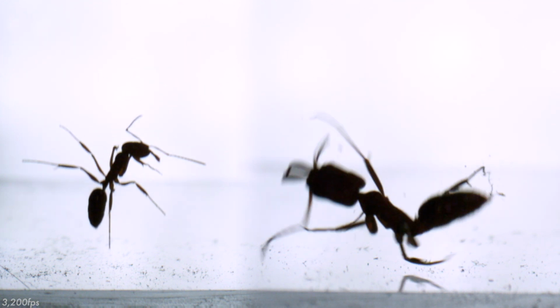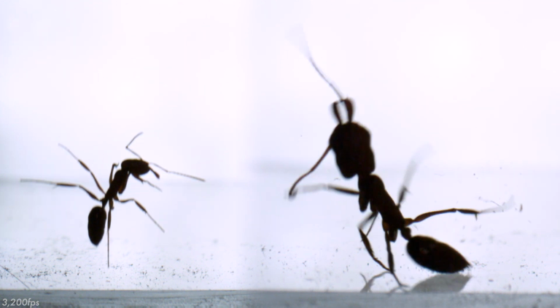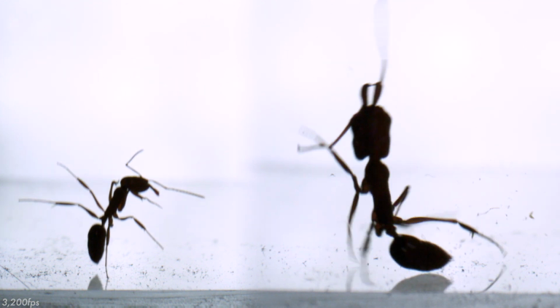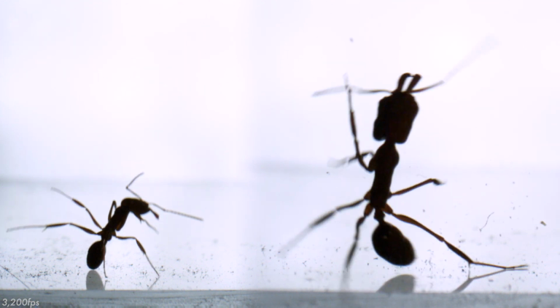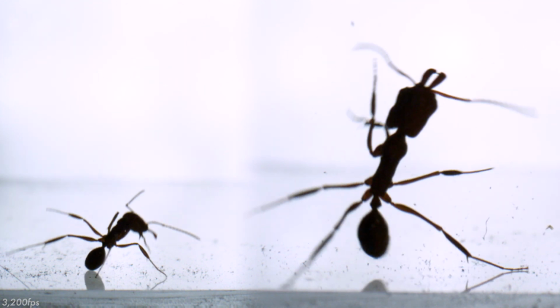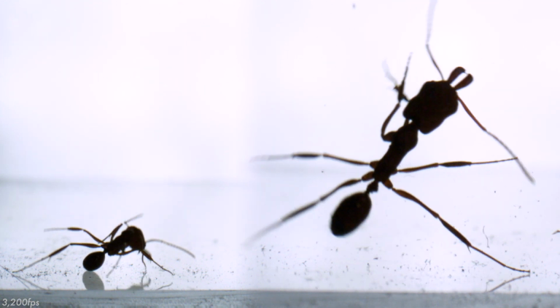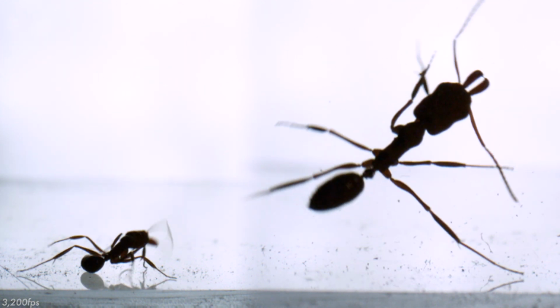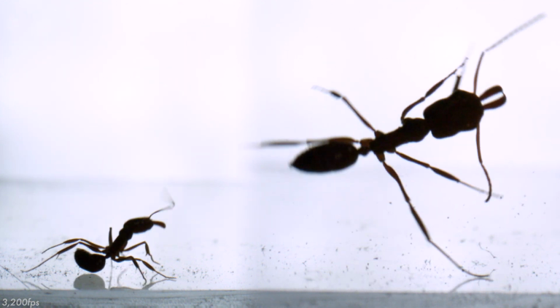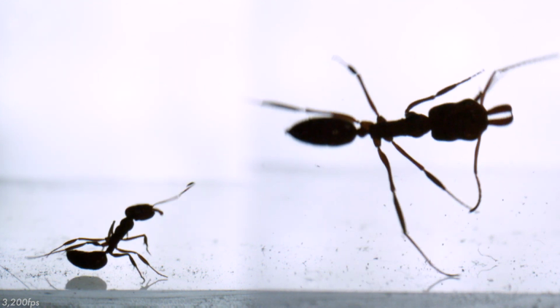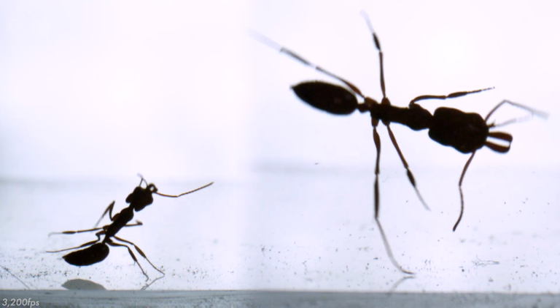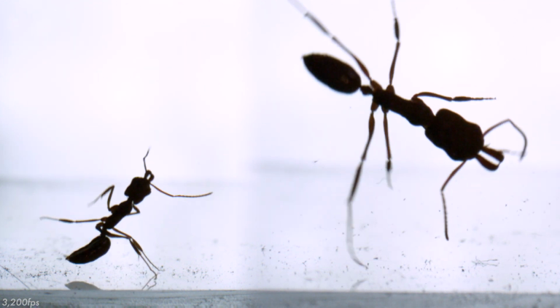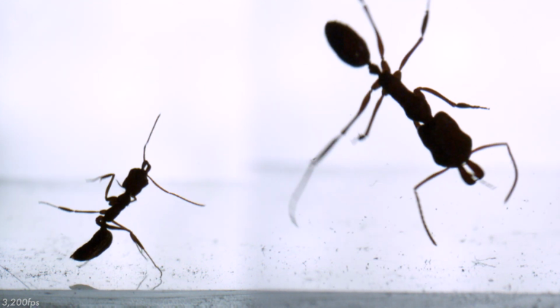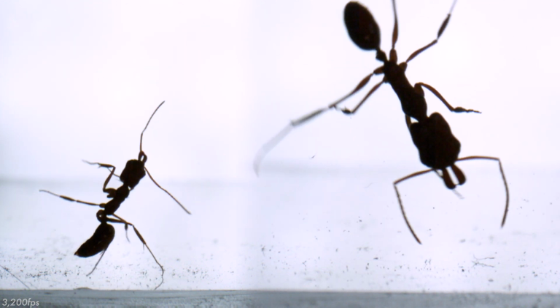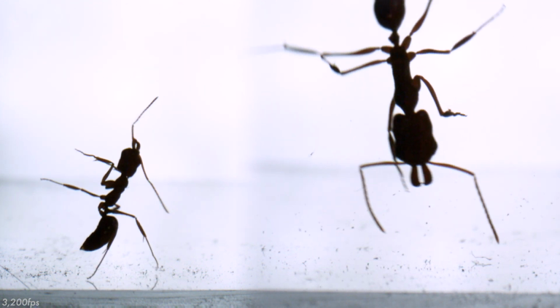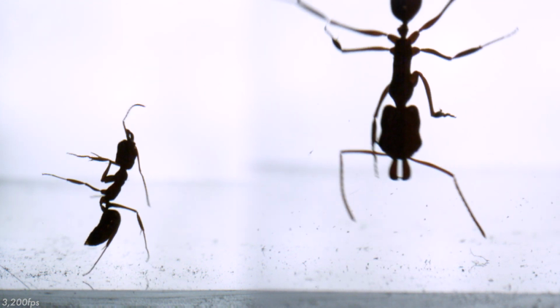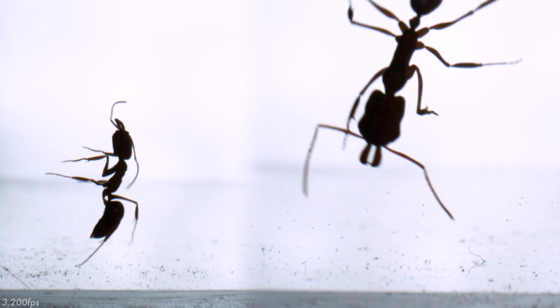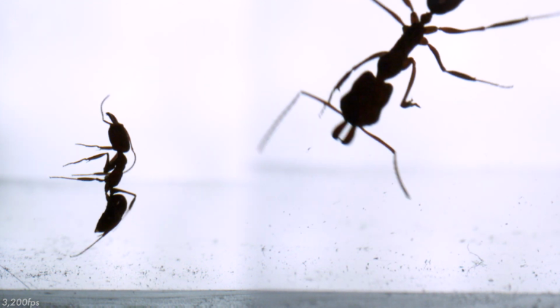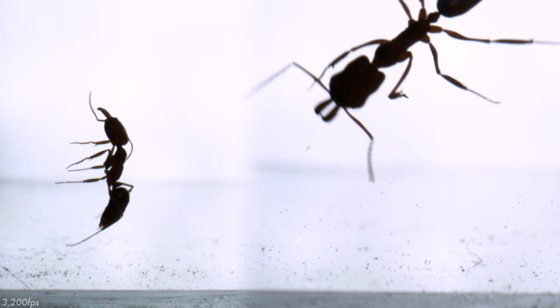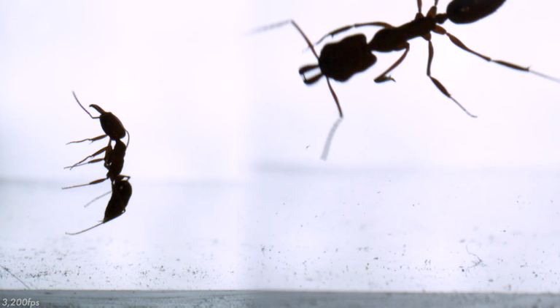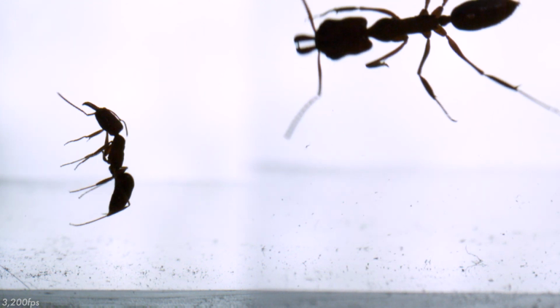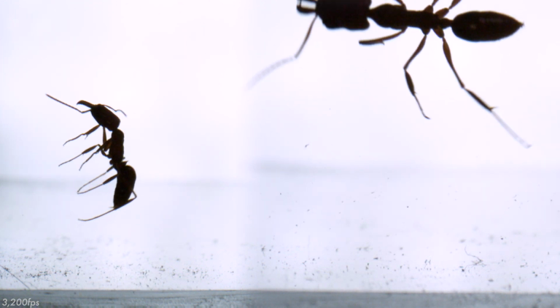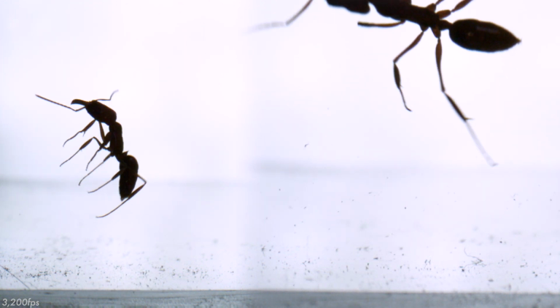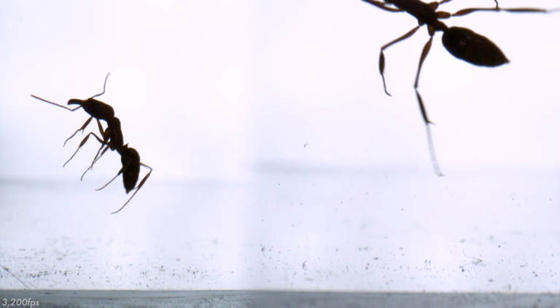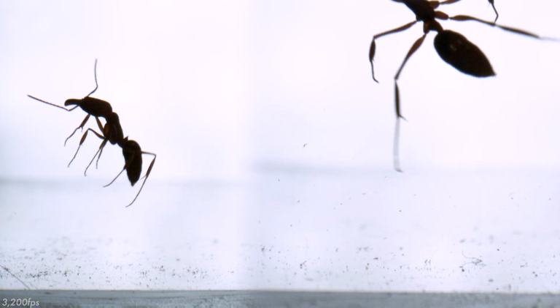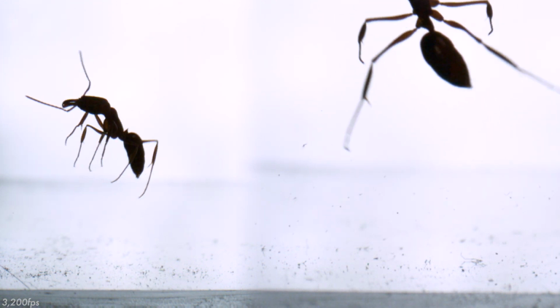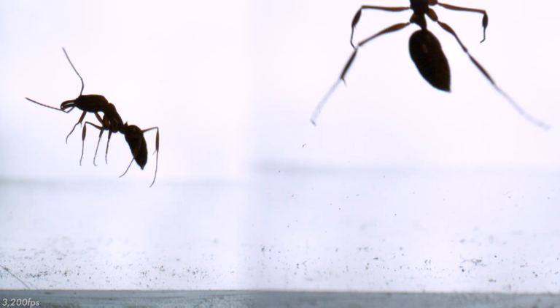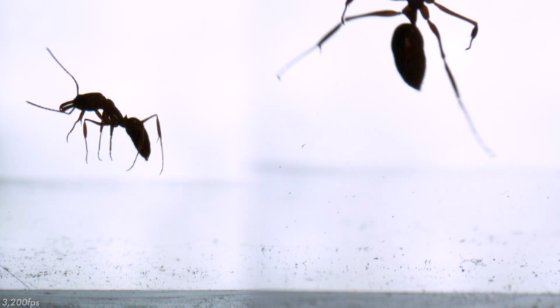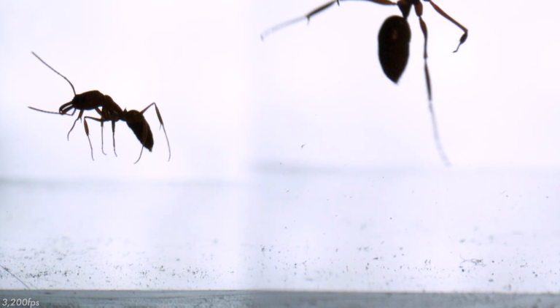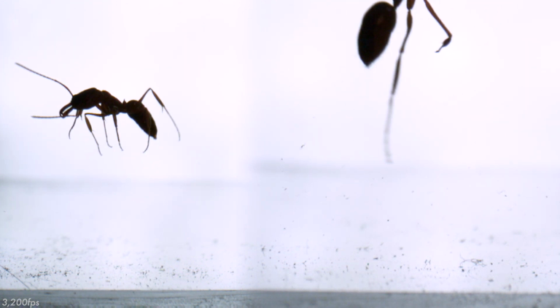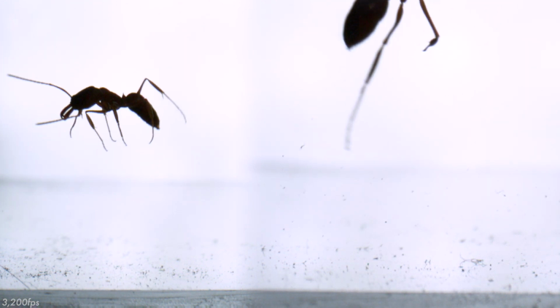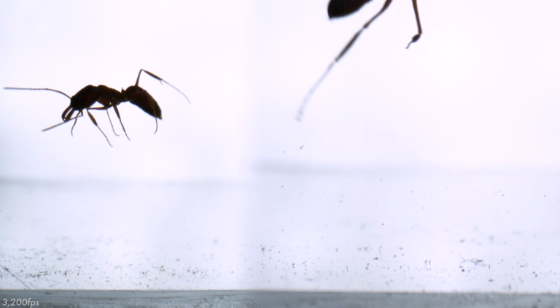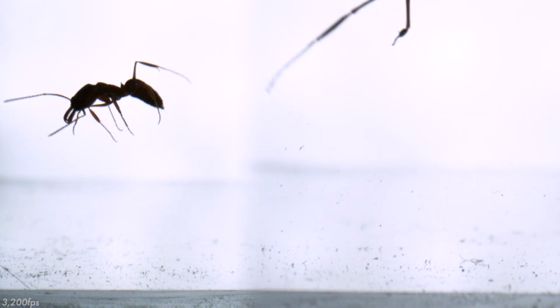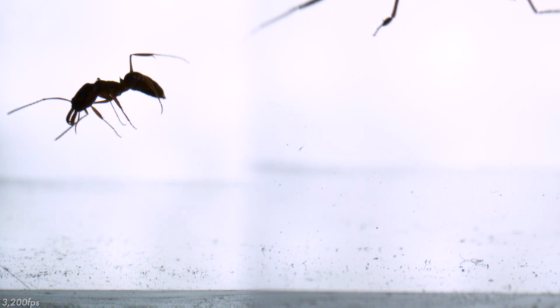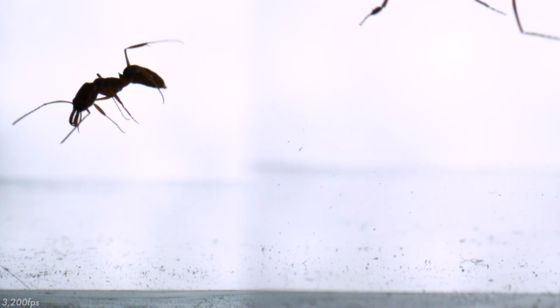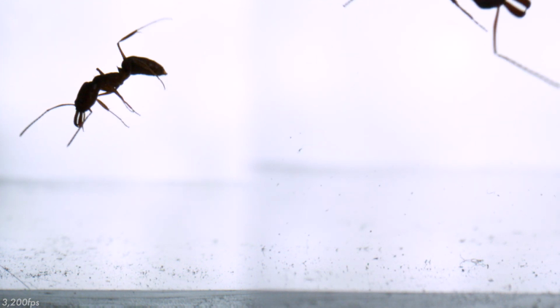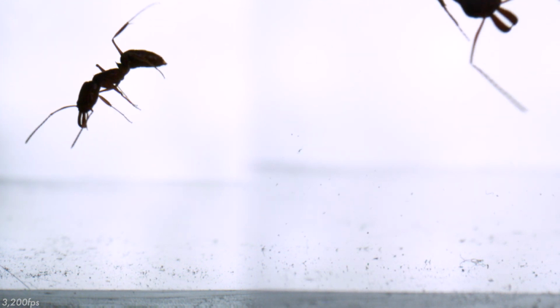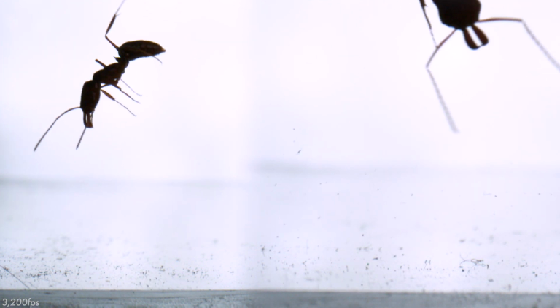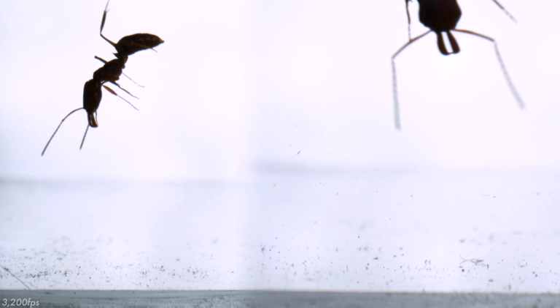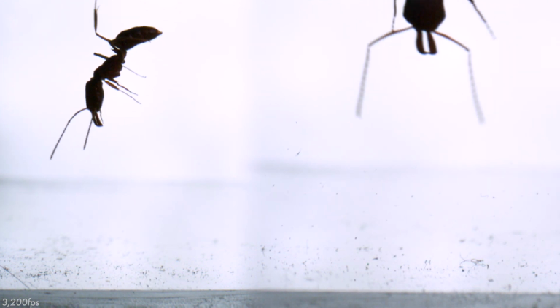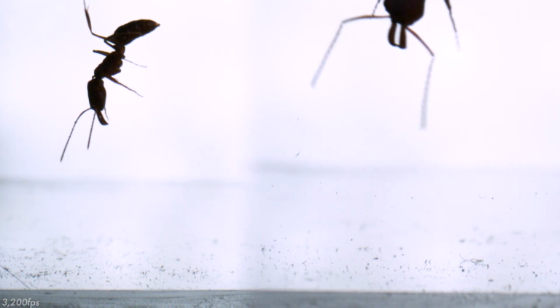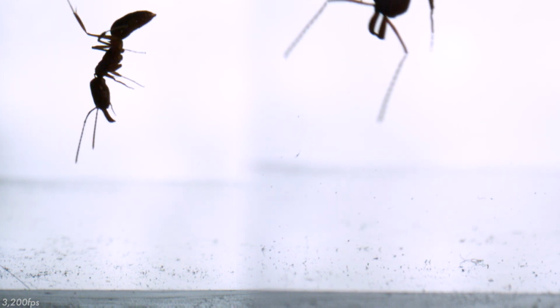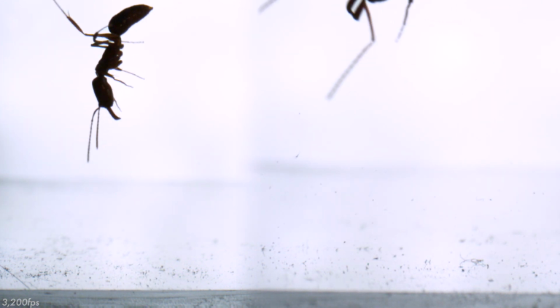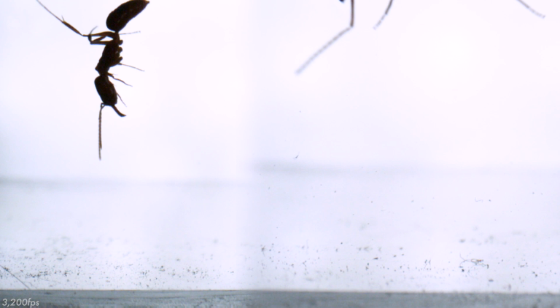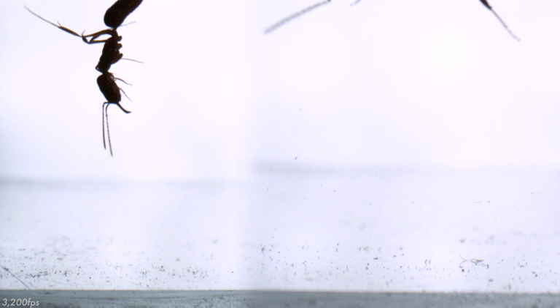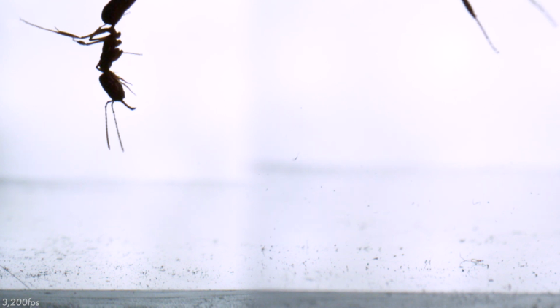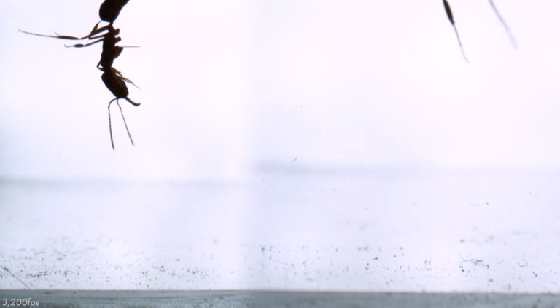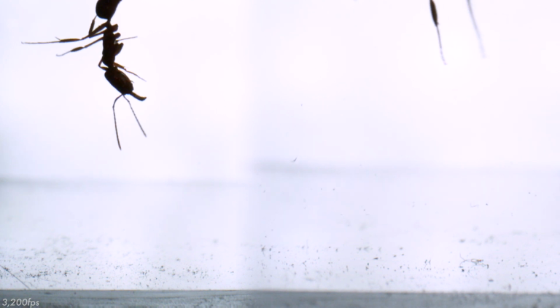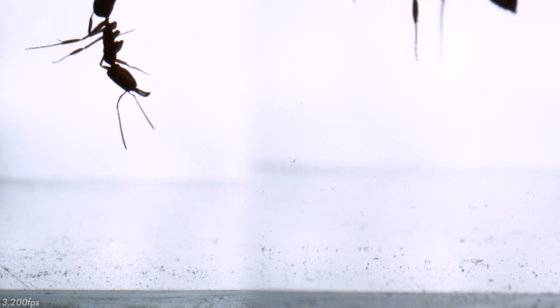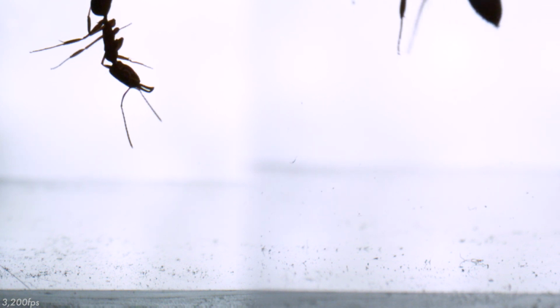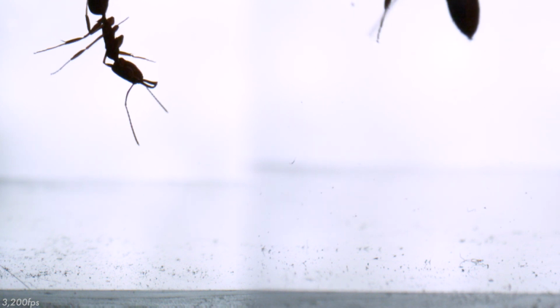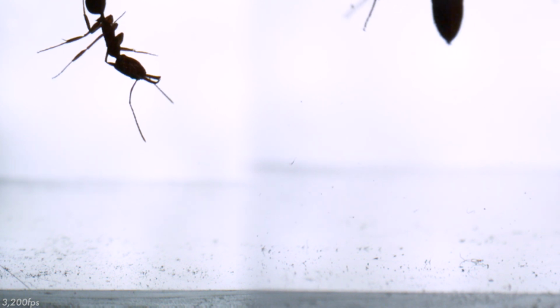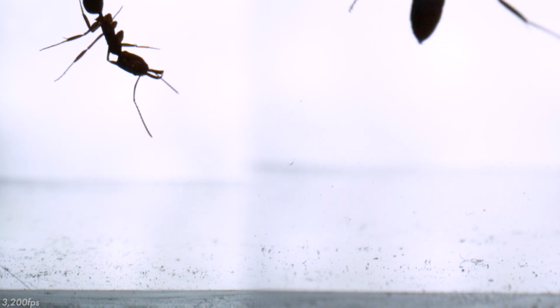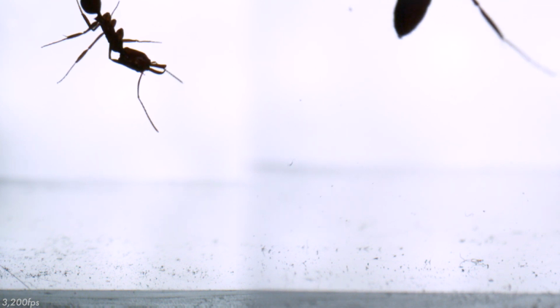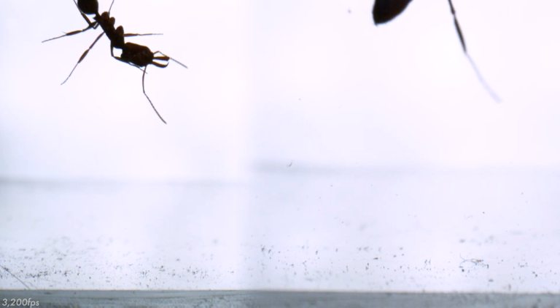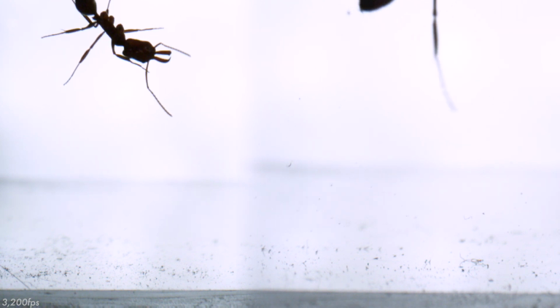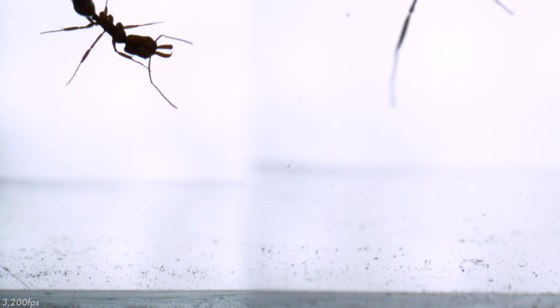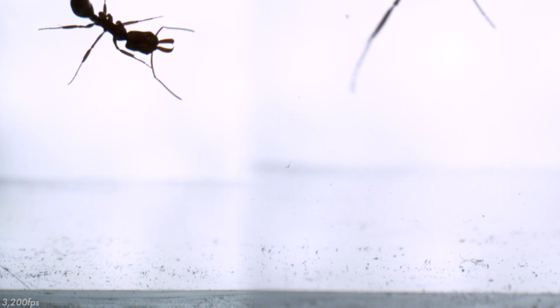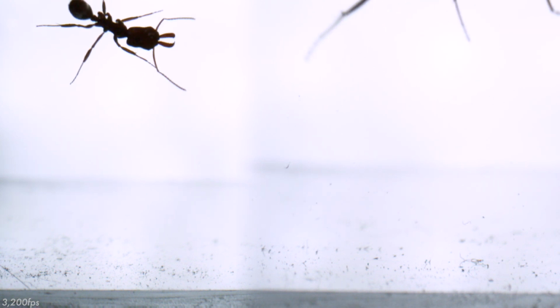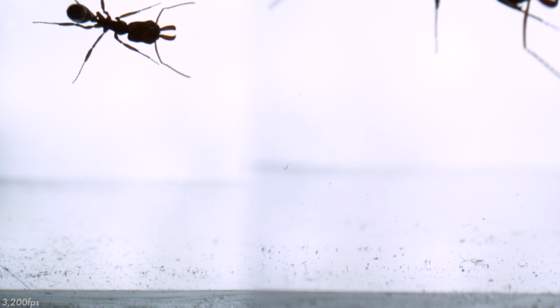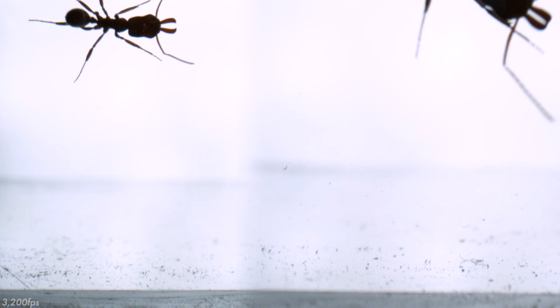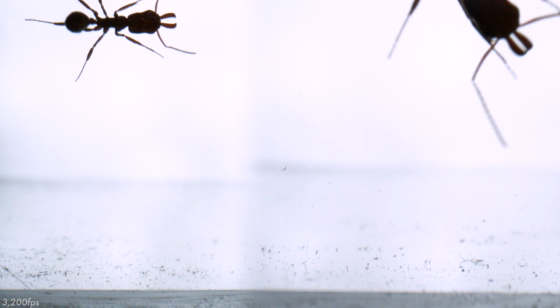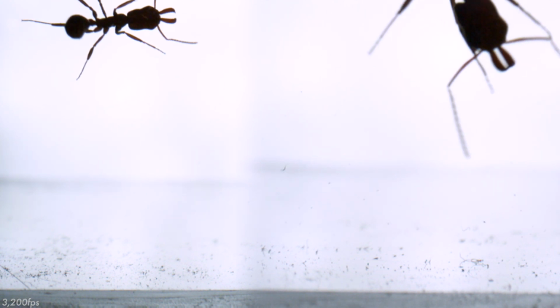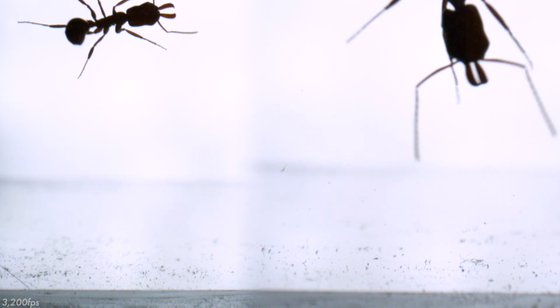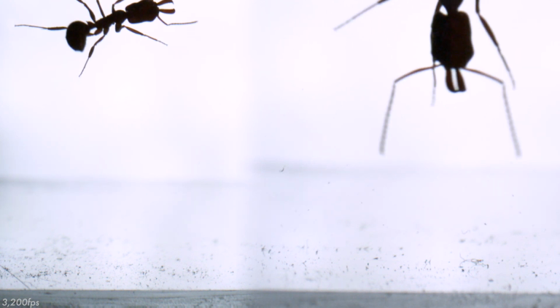The acrobatics are a reminder of how powerful their jaws are, but also how little intricate details — like trigger hairs — allow them to do amazing things.